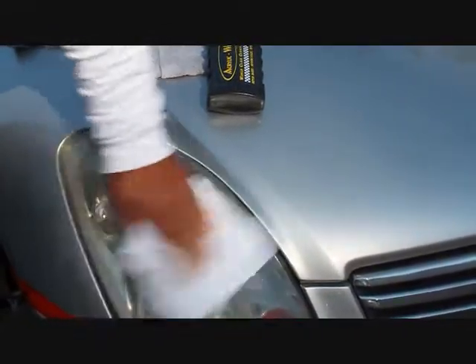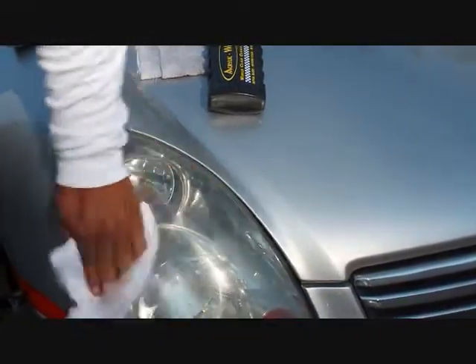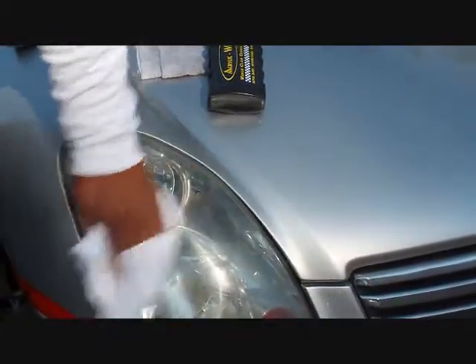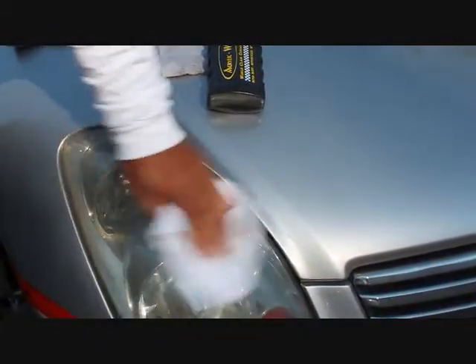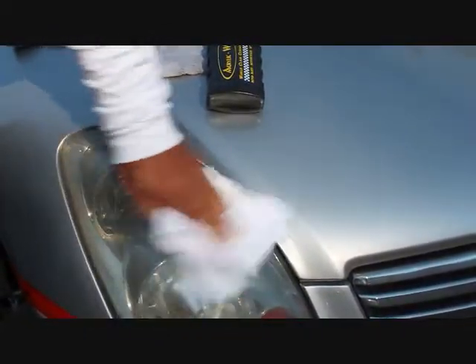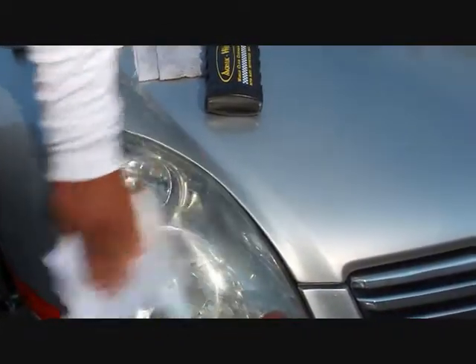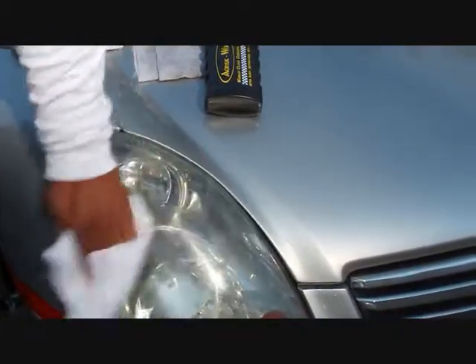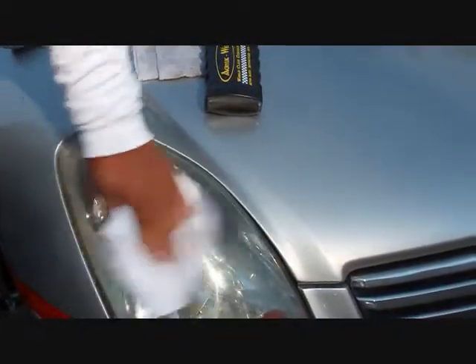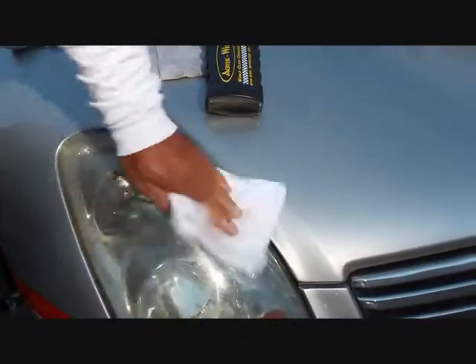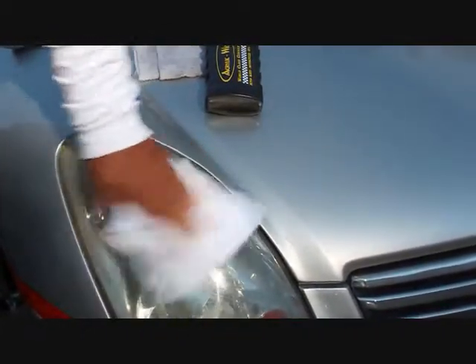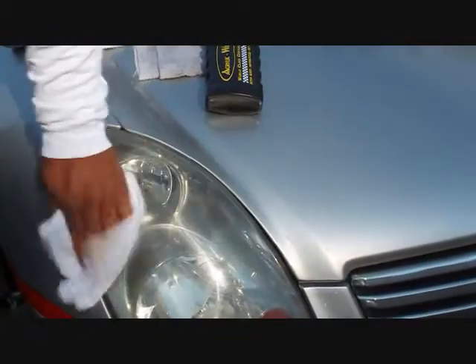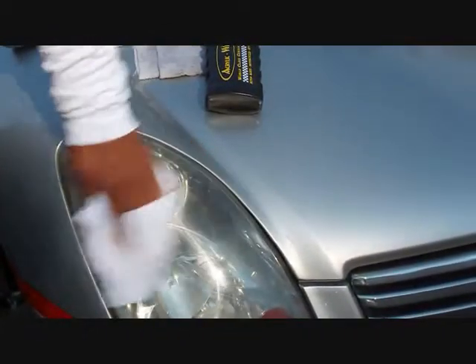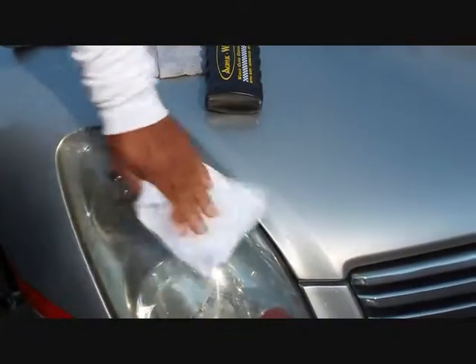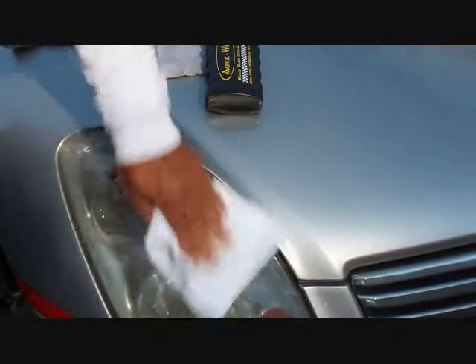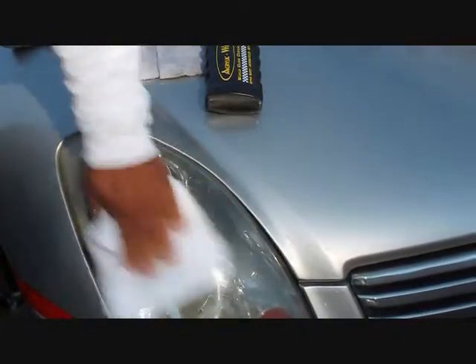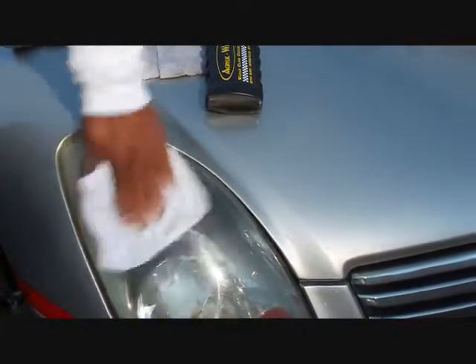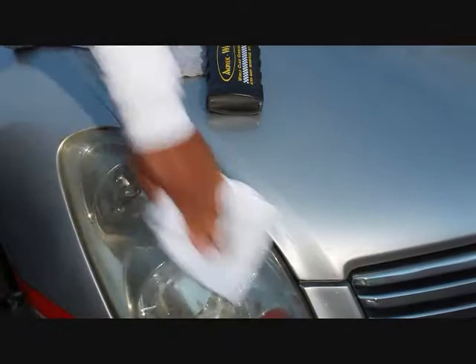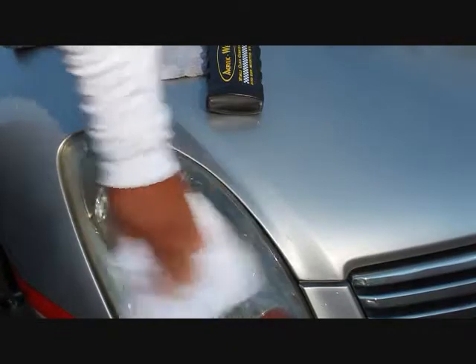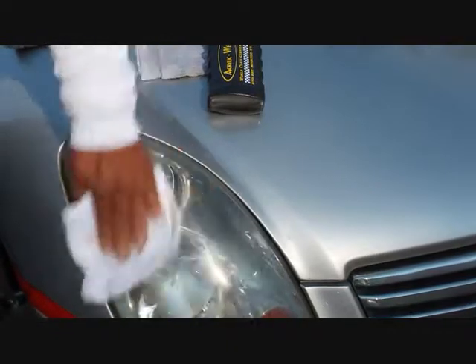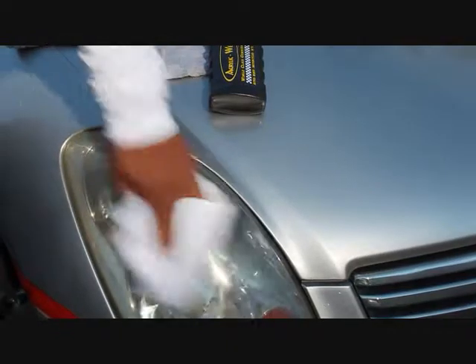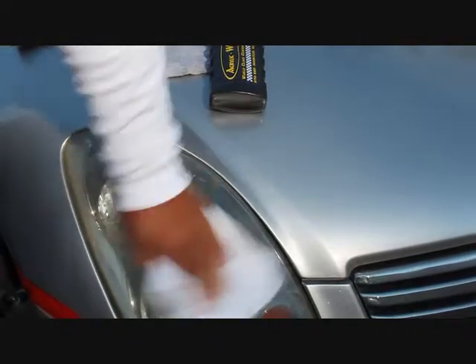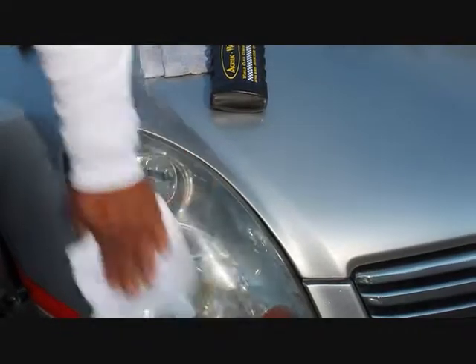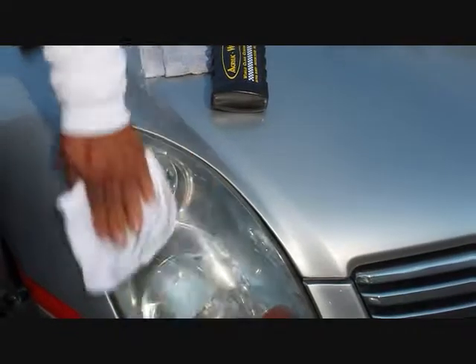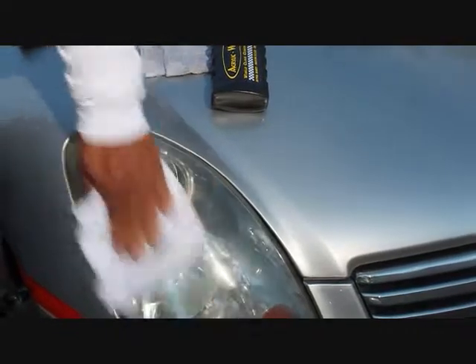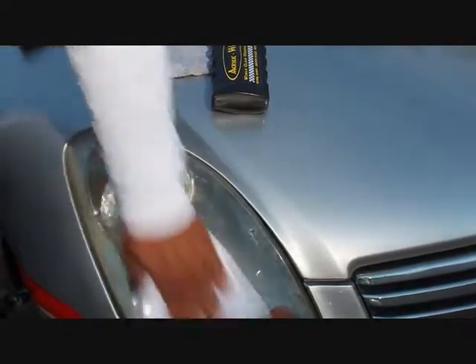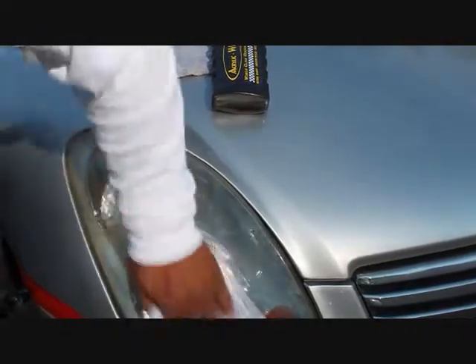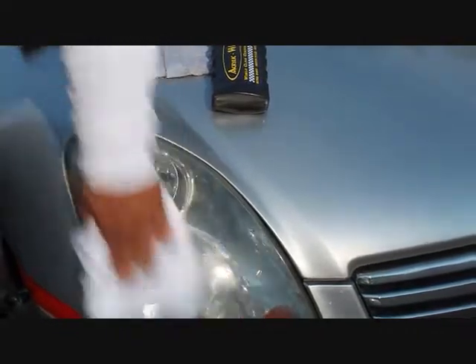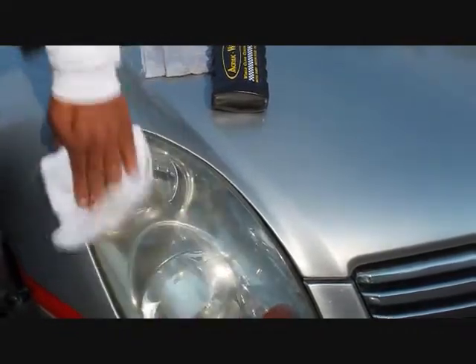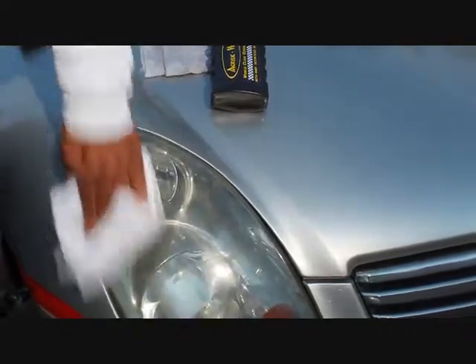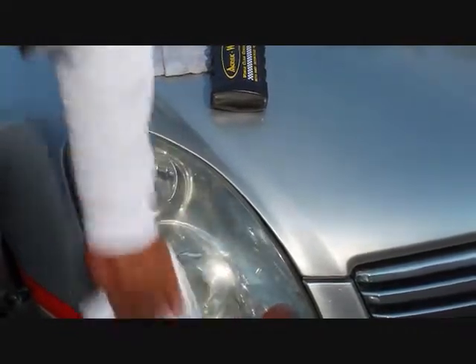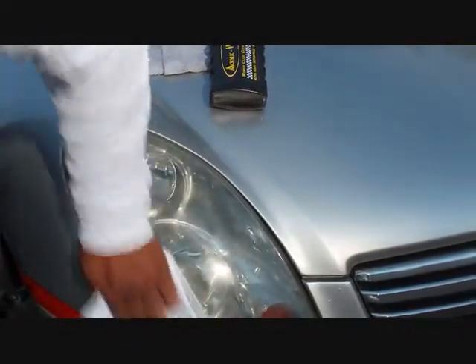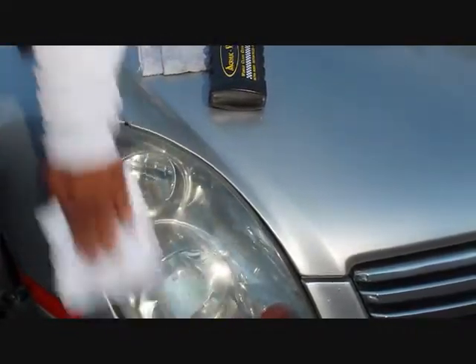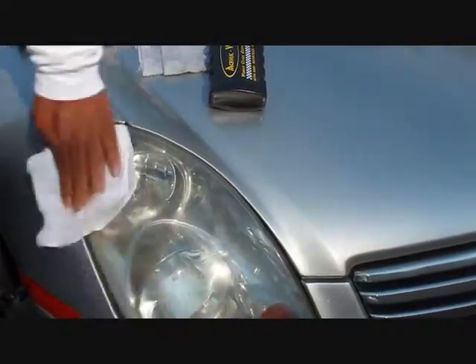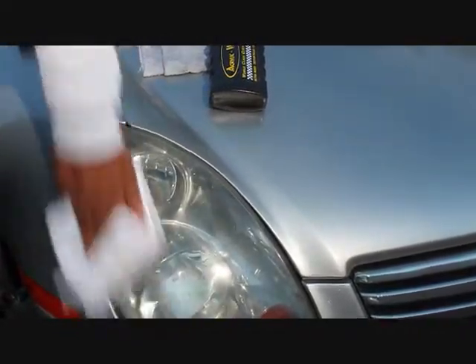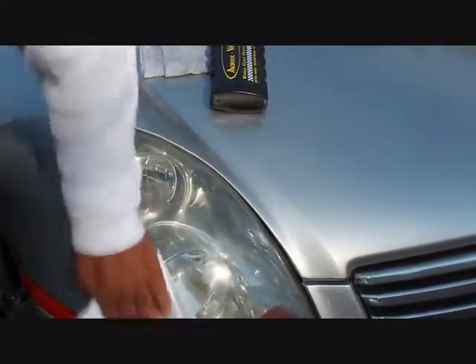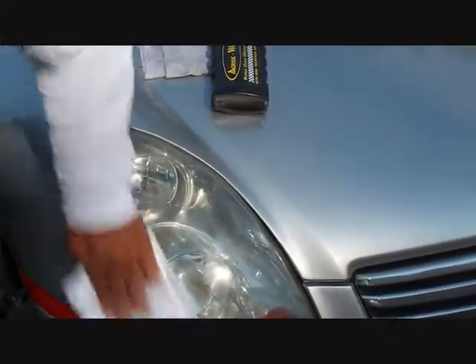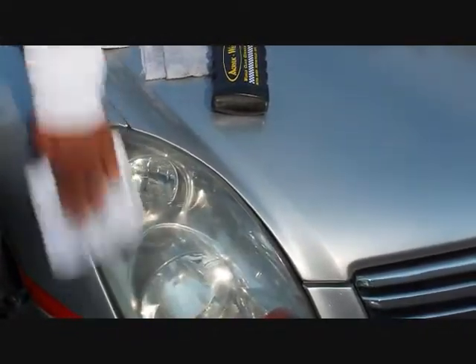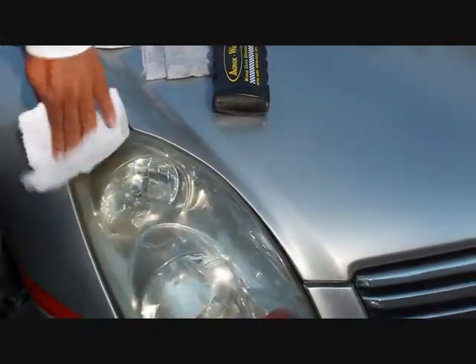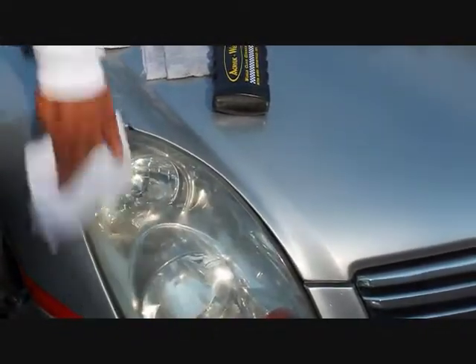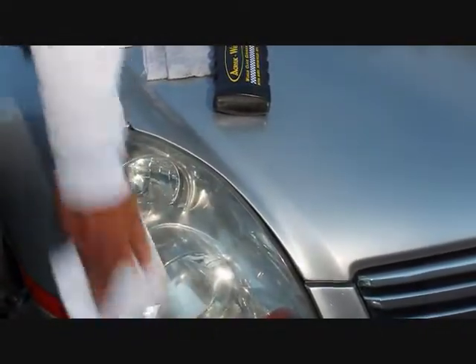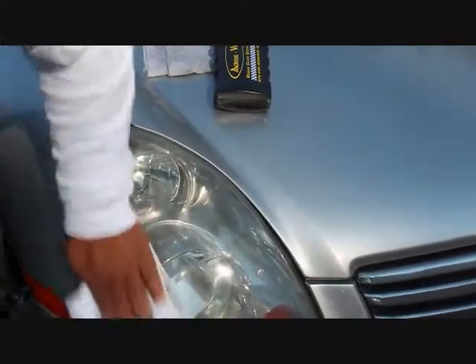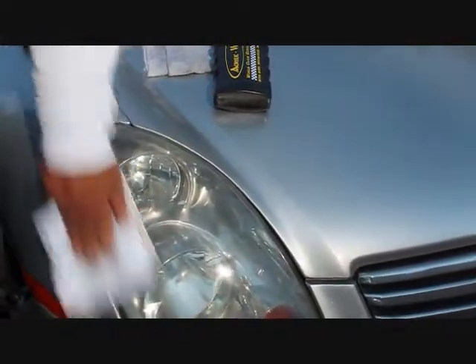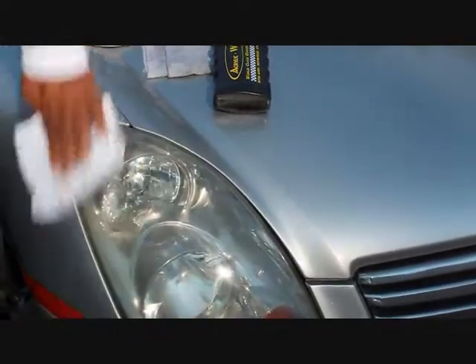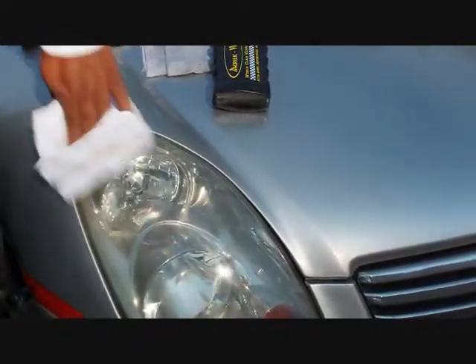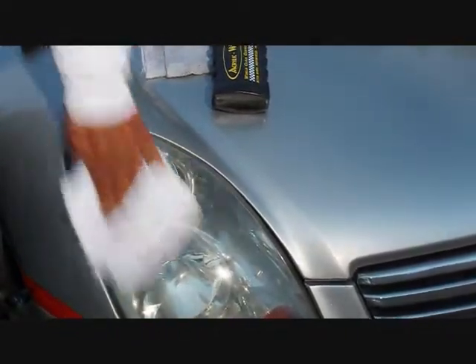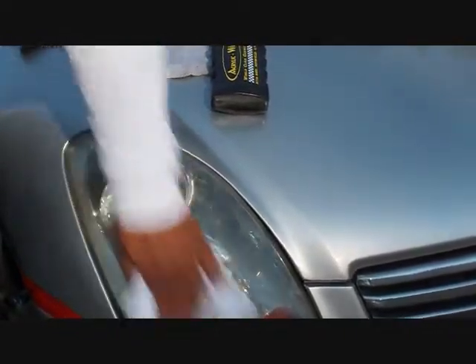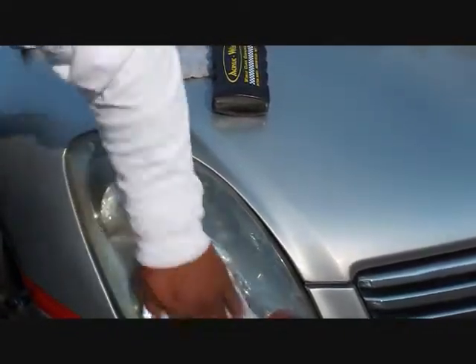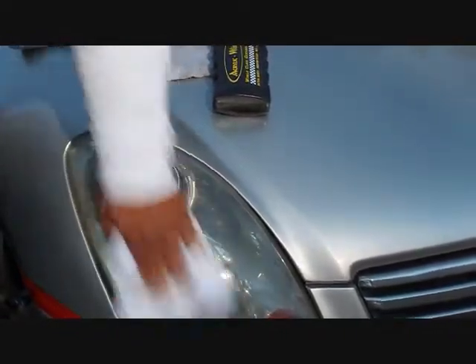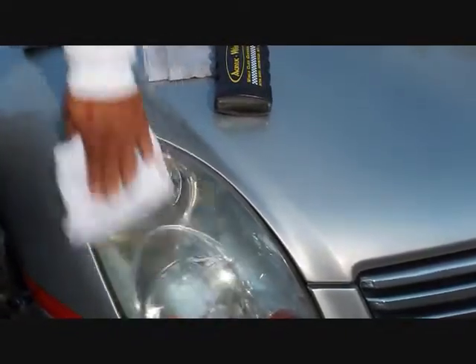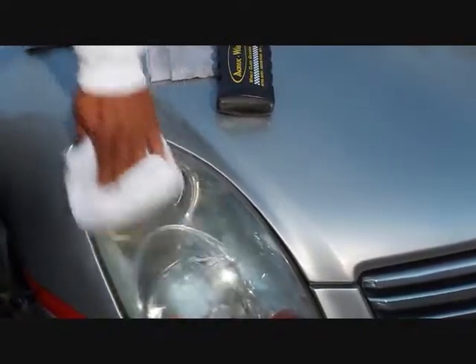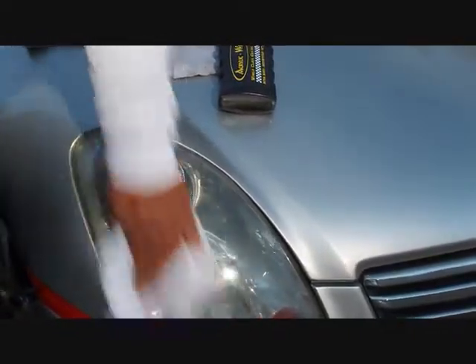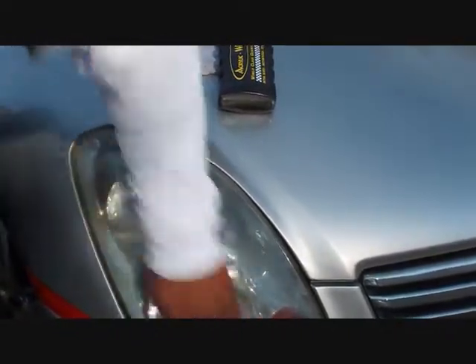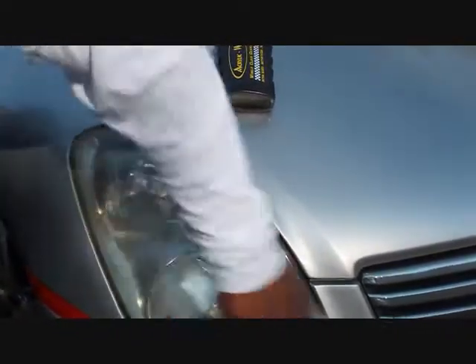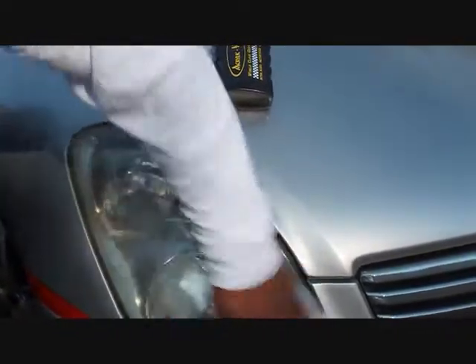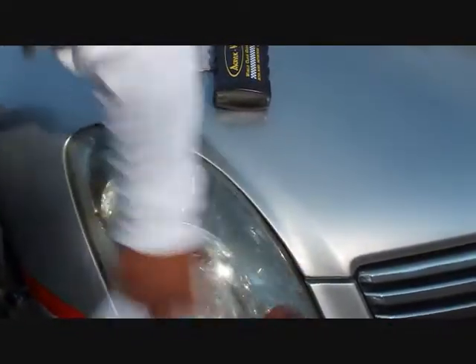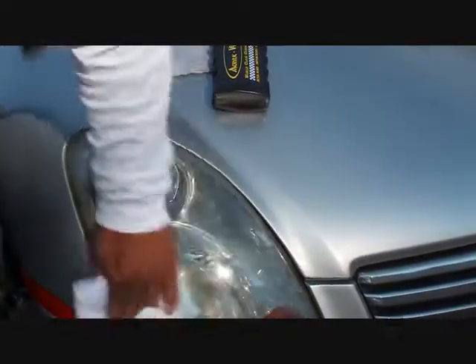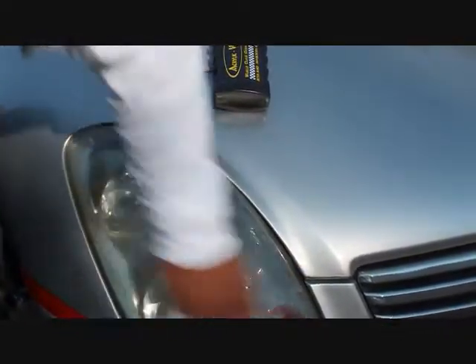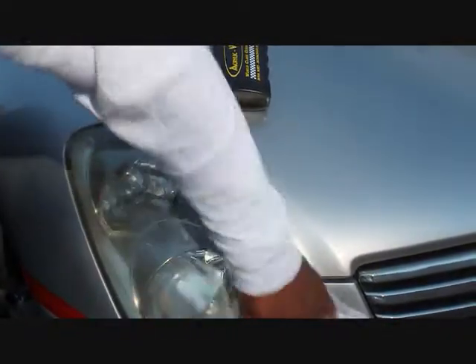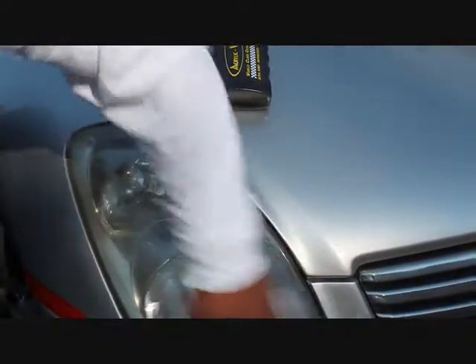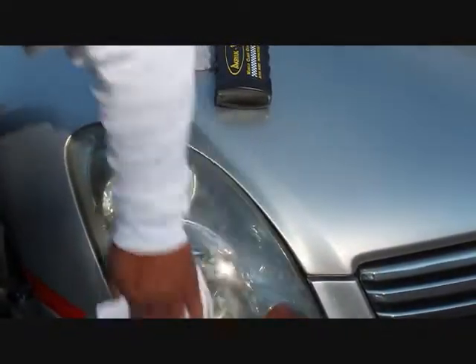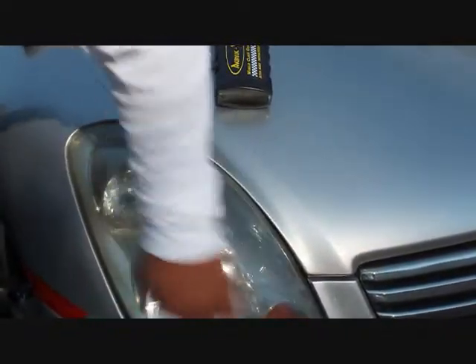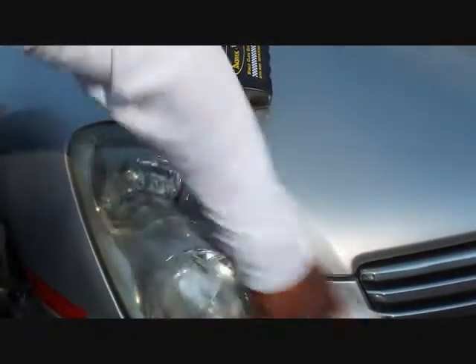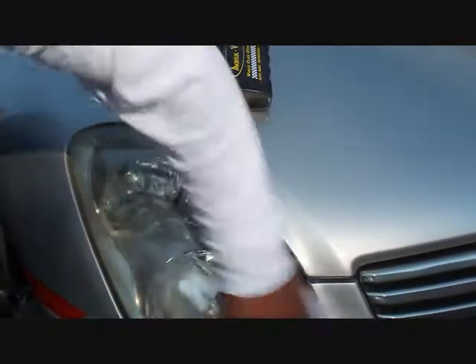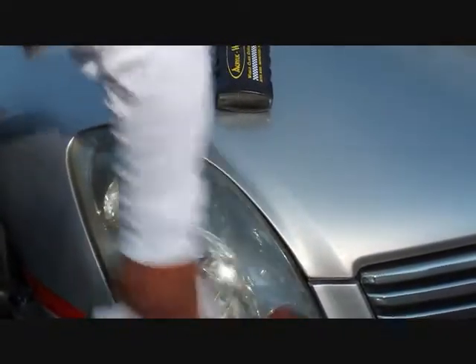You can see I'm doing north, south, east, west — I'm not doing the swirly thing. This isn't a wax — it is a polish, a restorative polish.